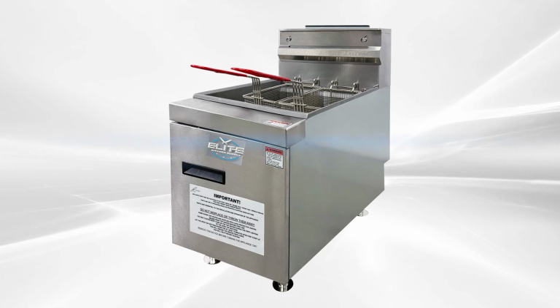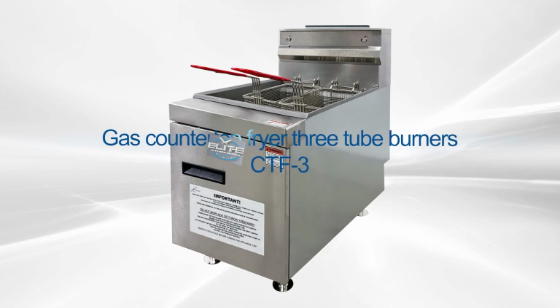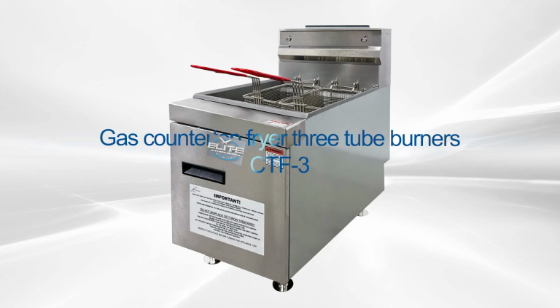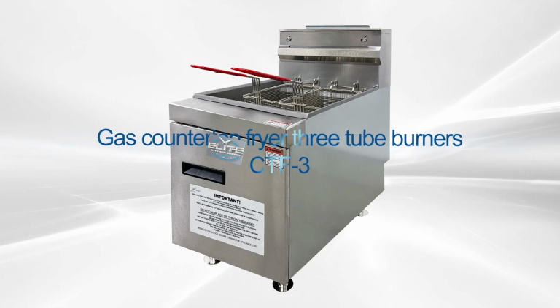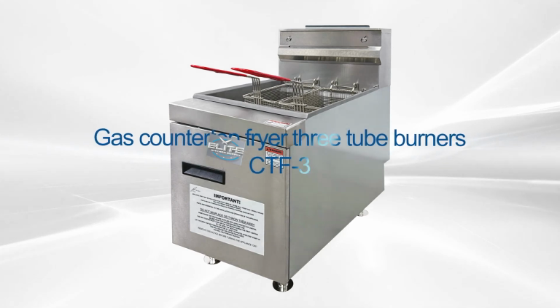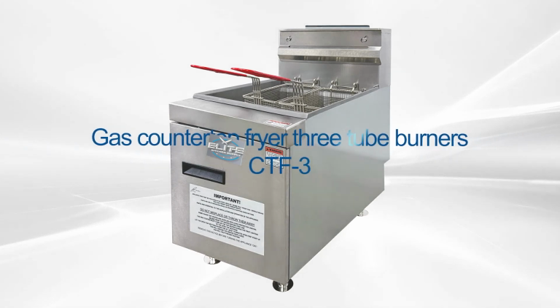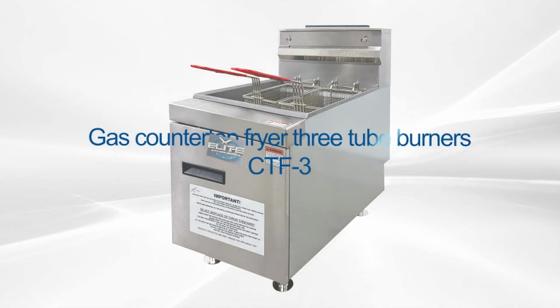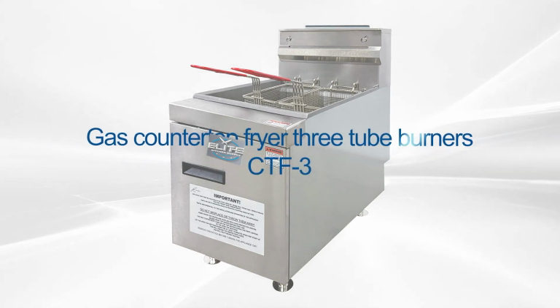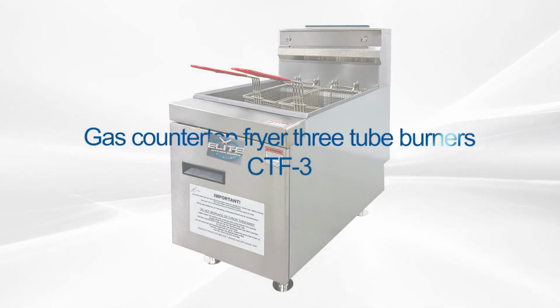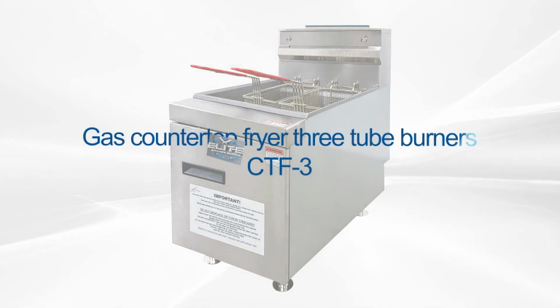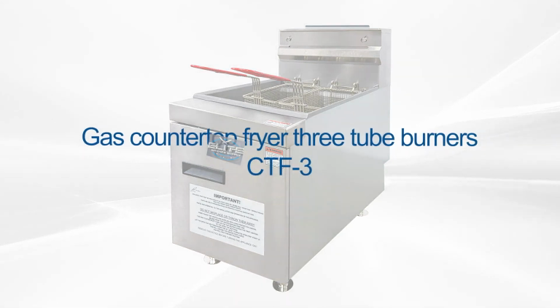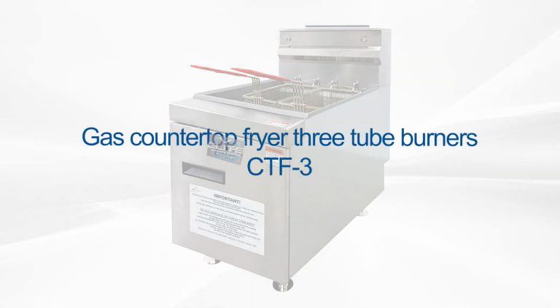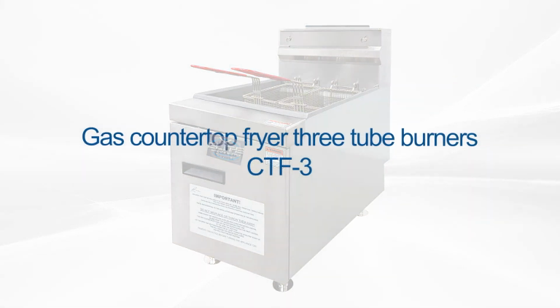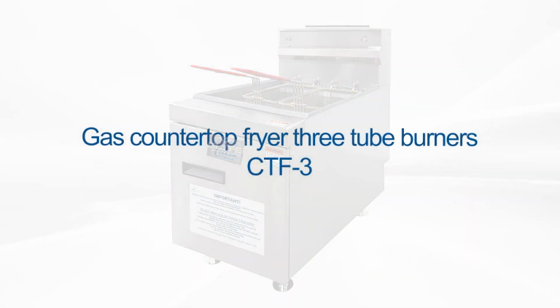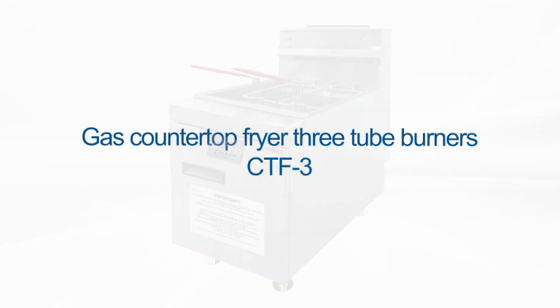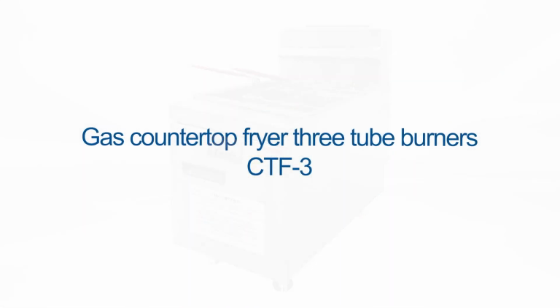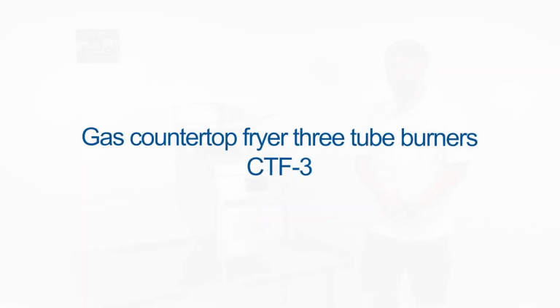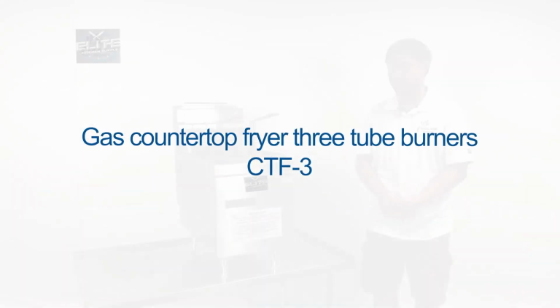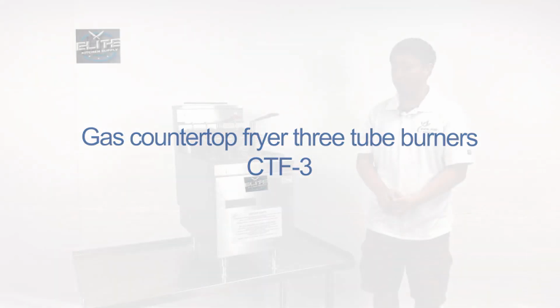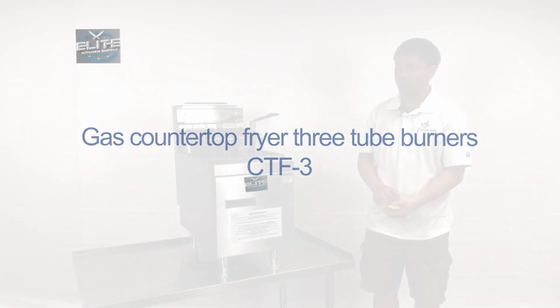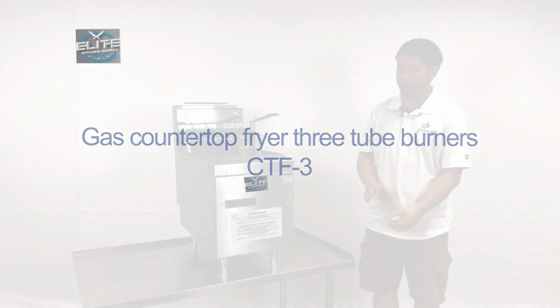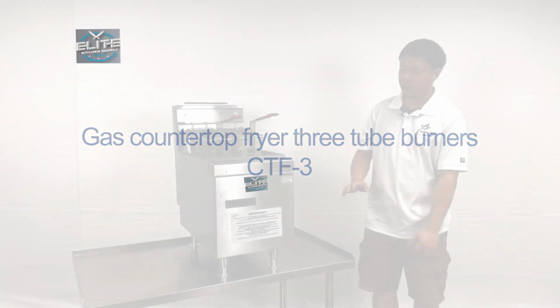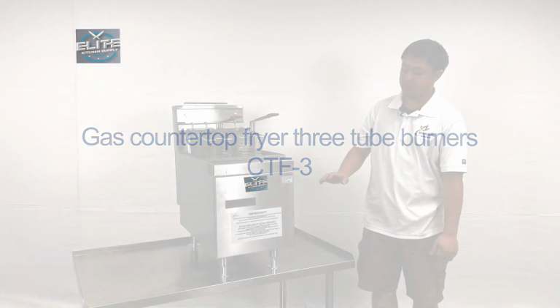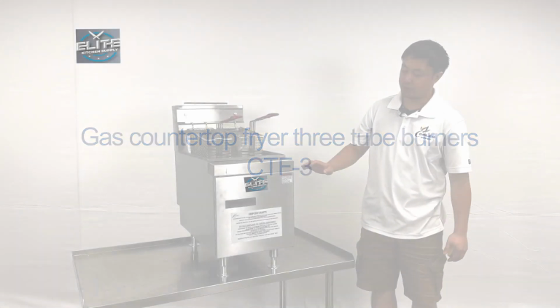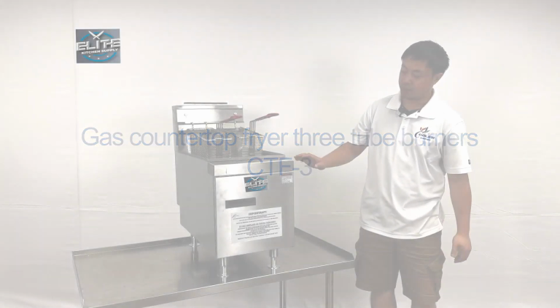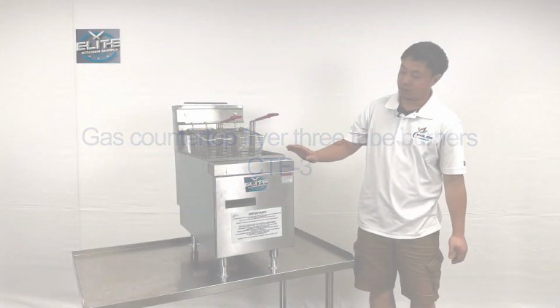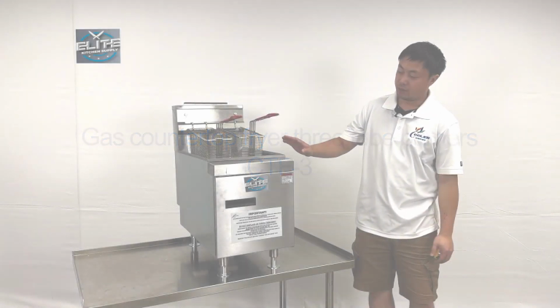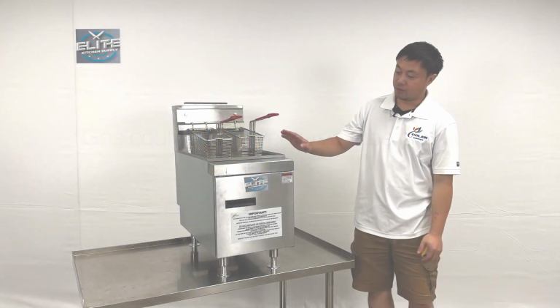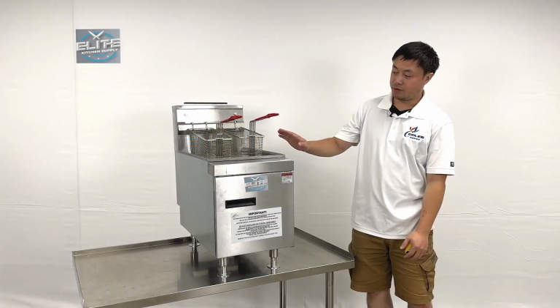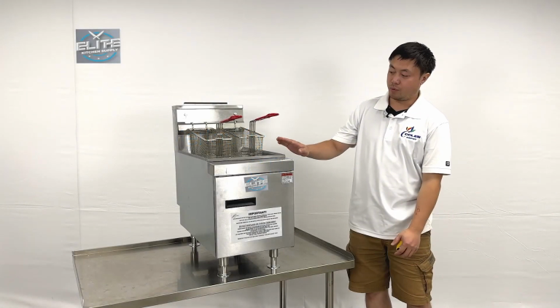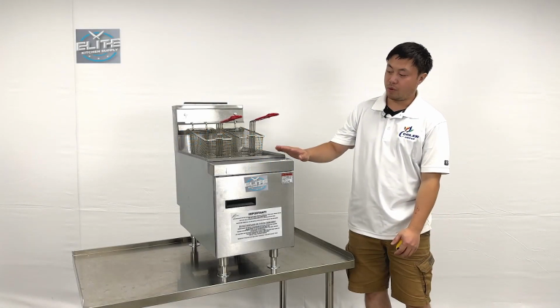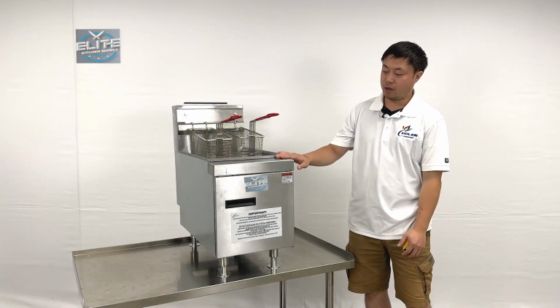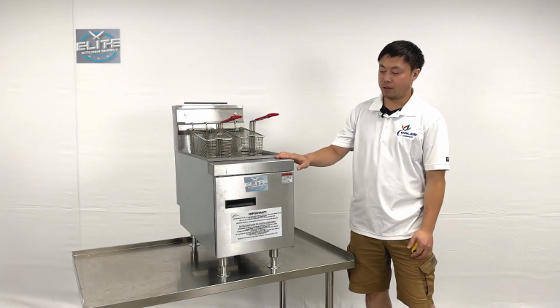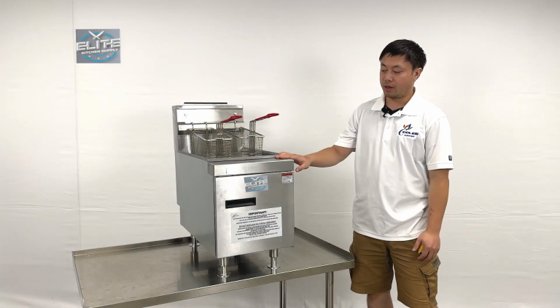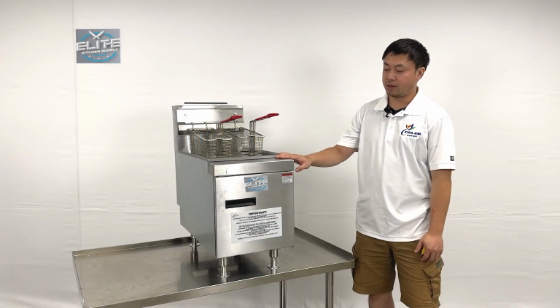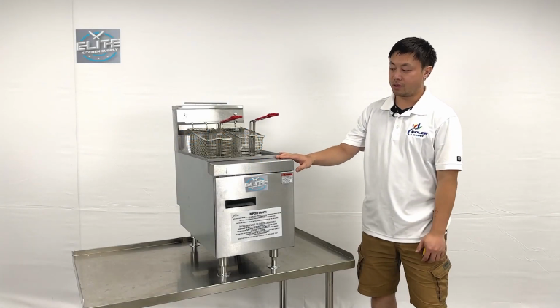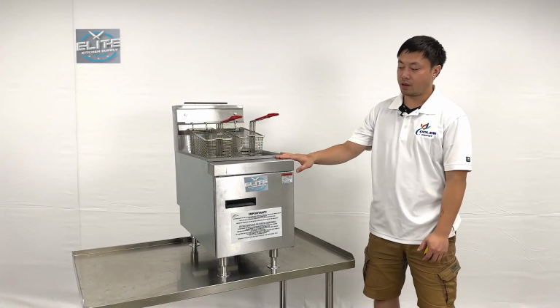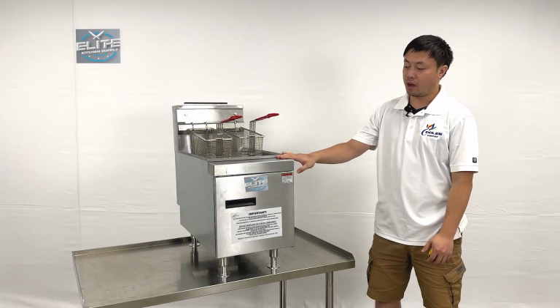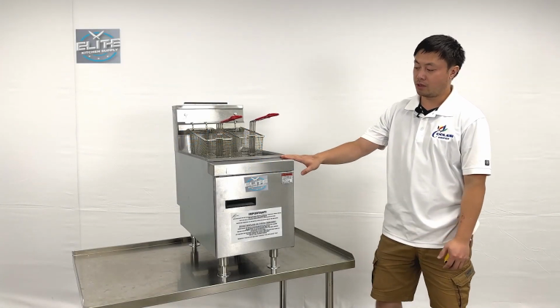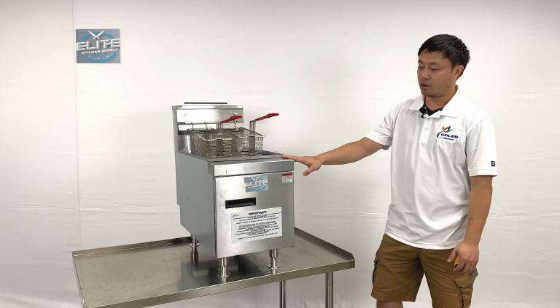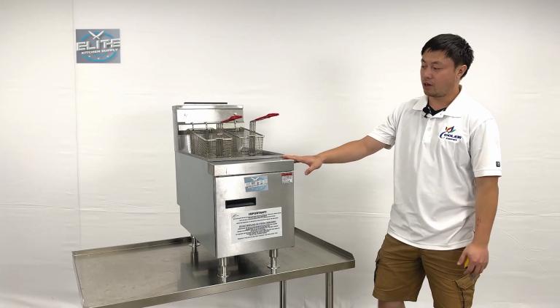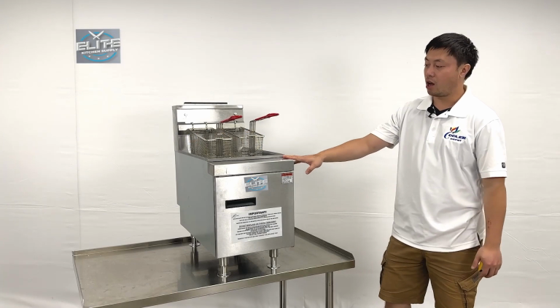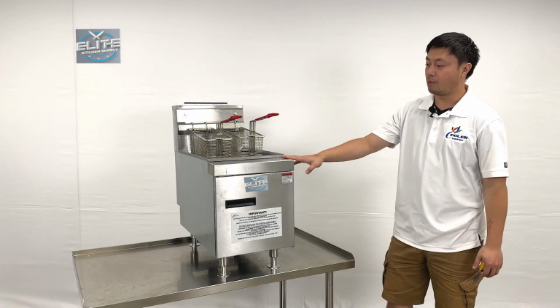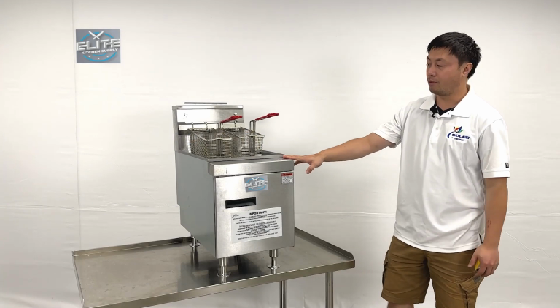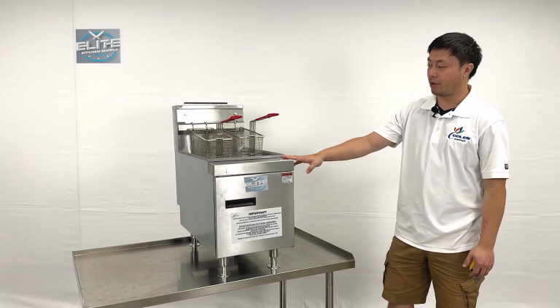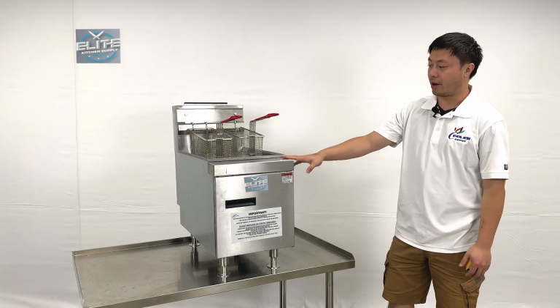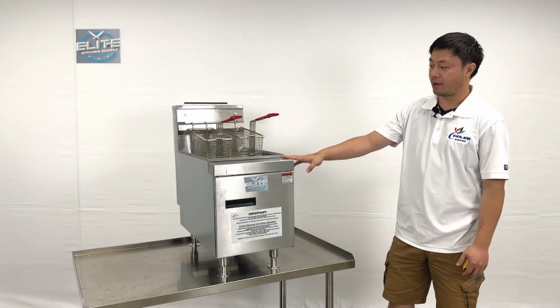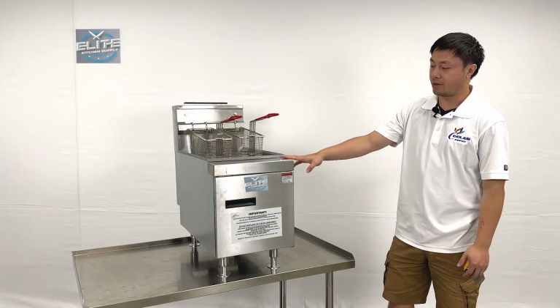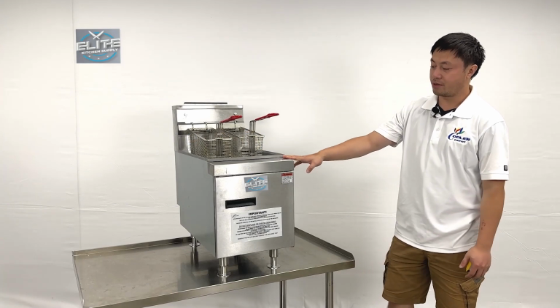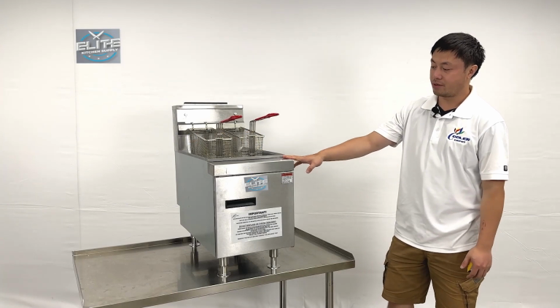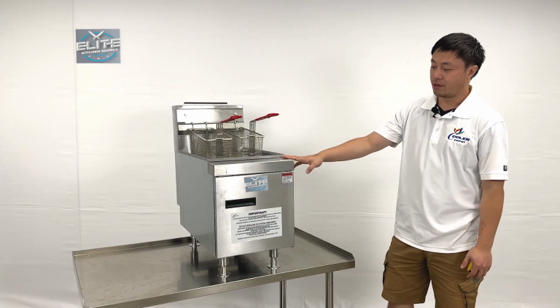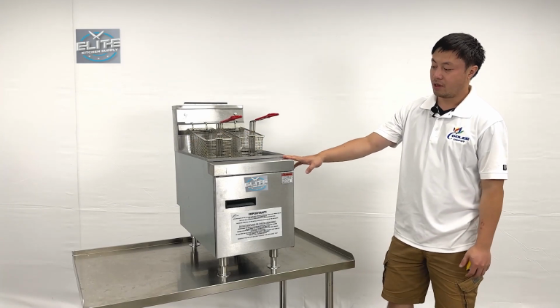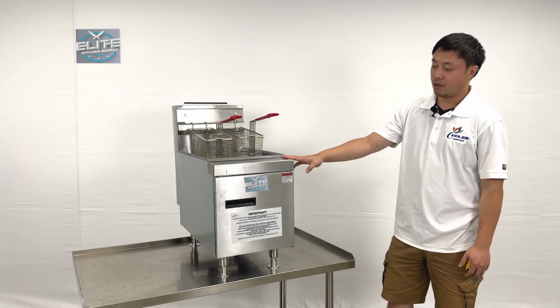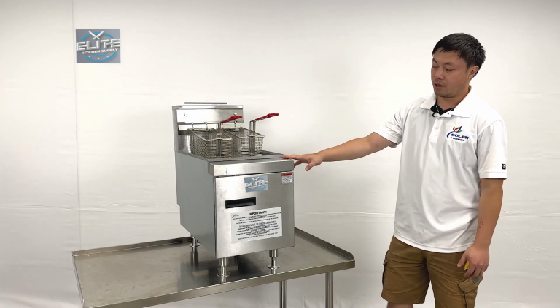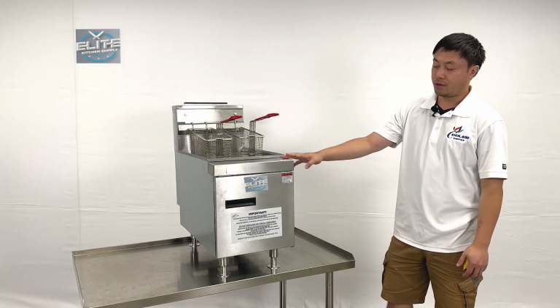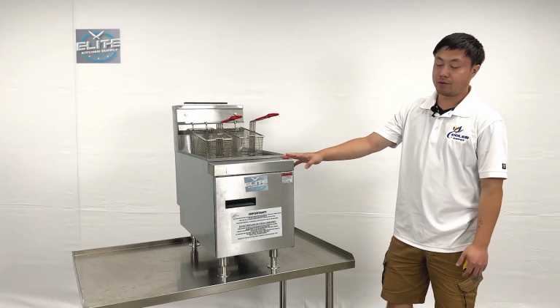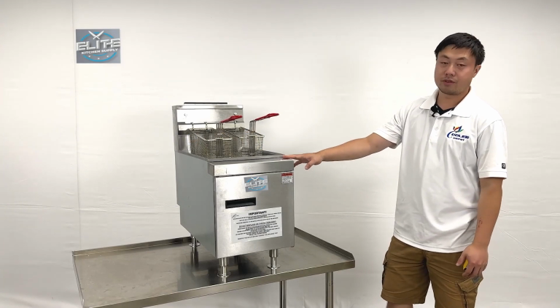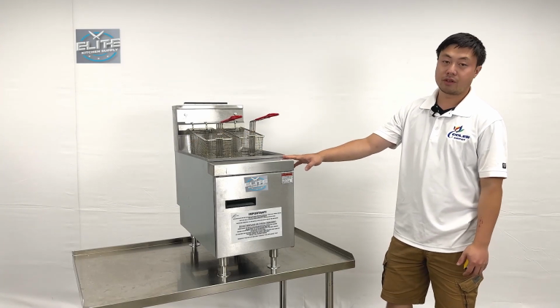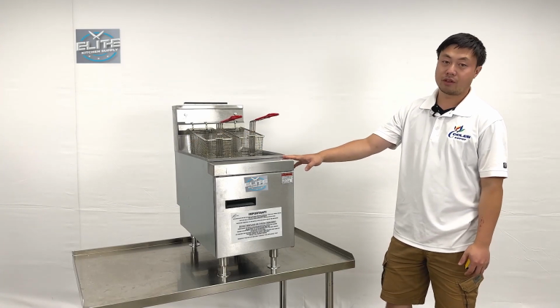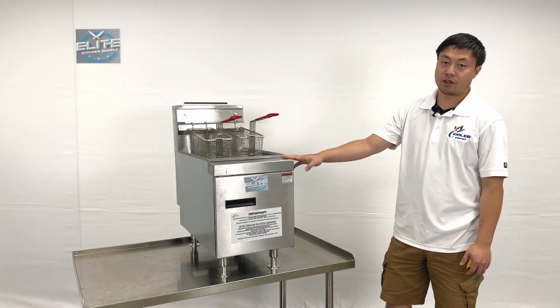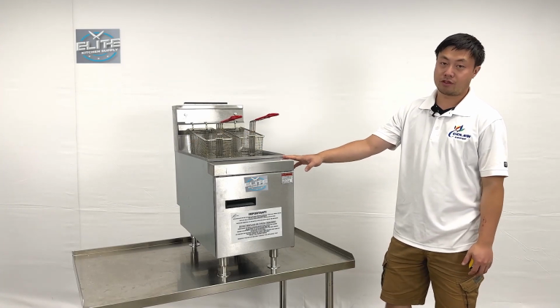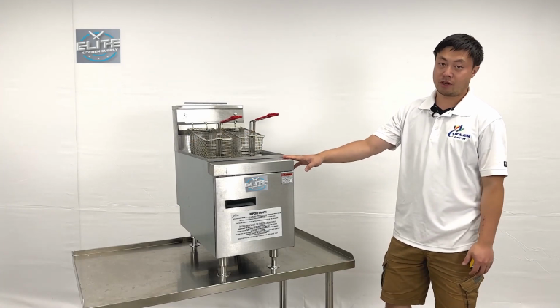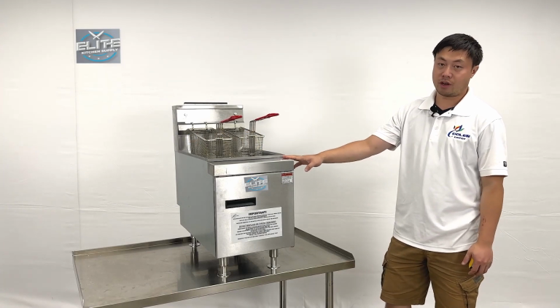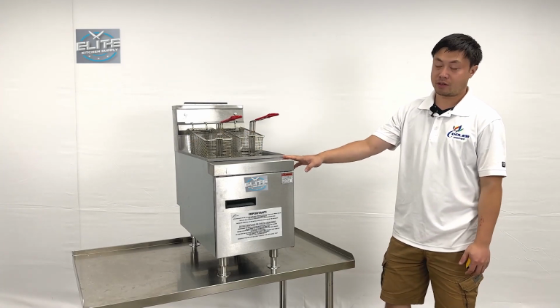I'm going to introduce our new products. This one is the countertop fryer. It's using natural gas.